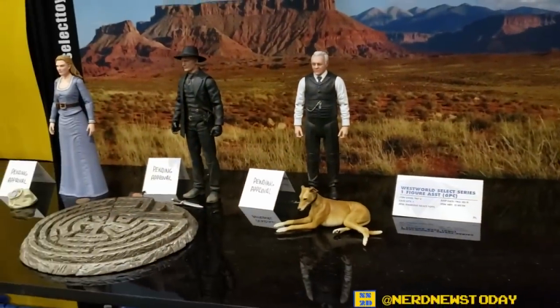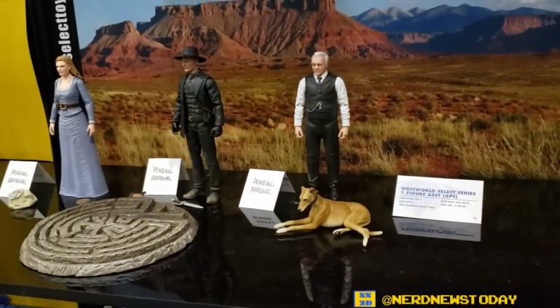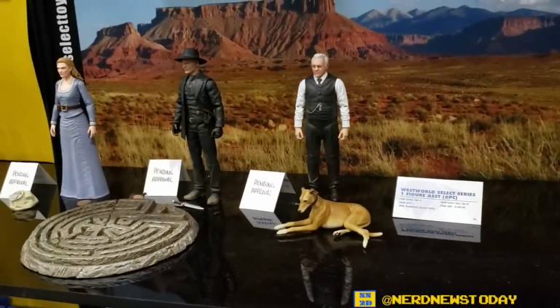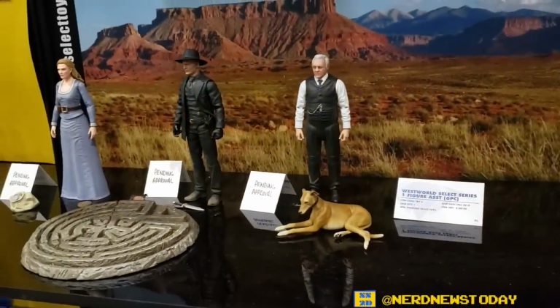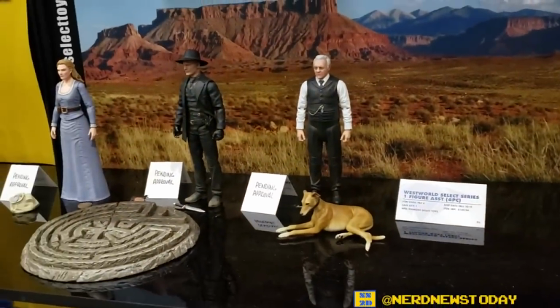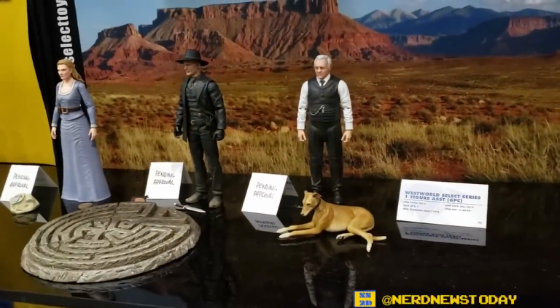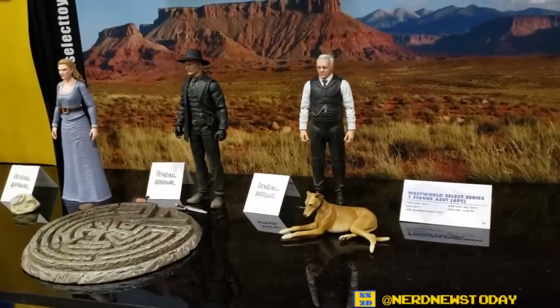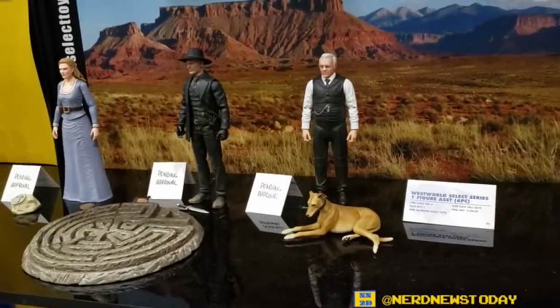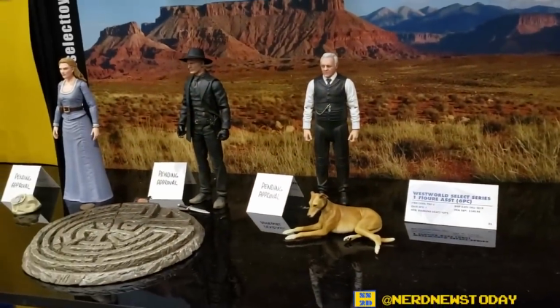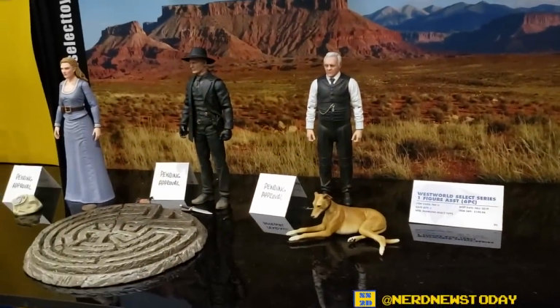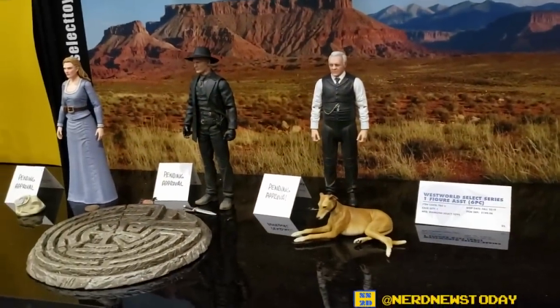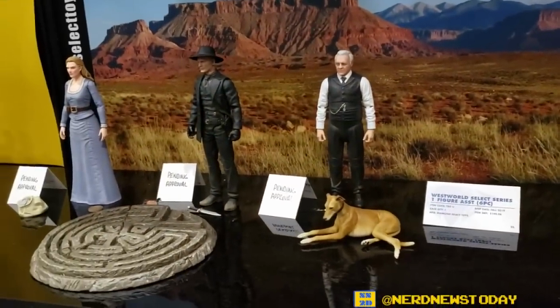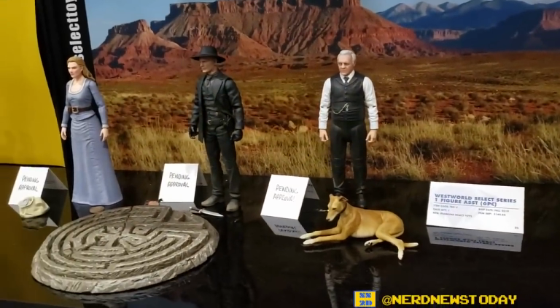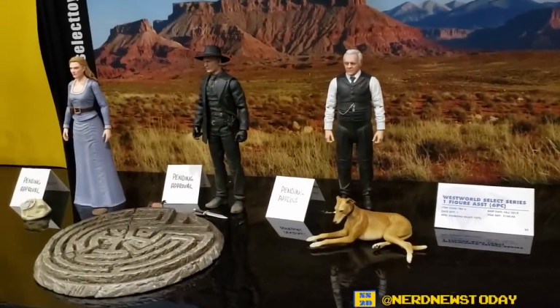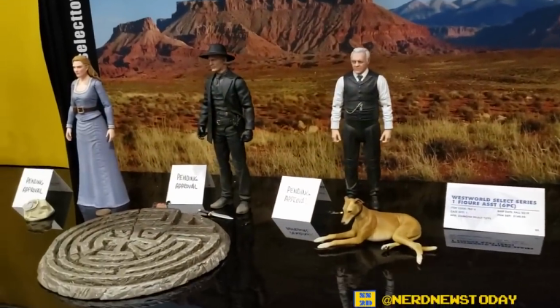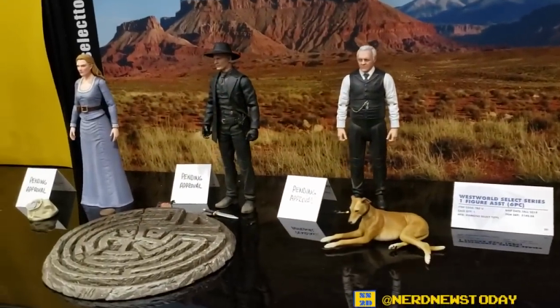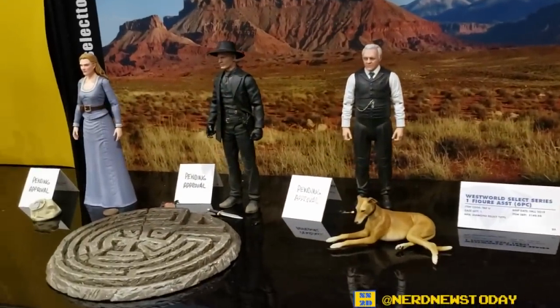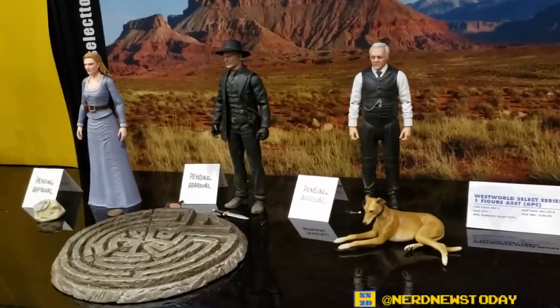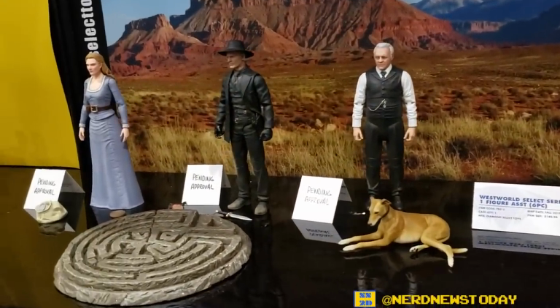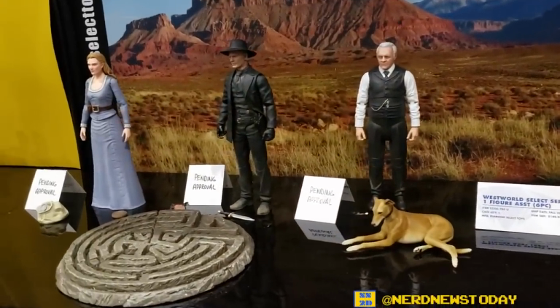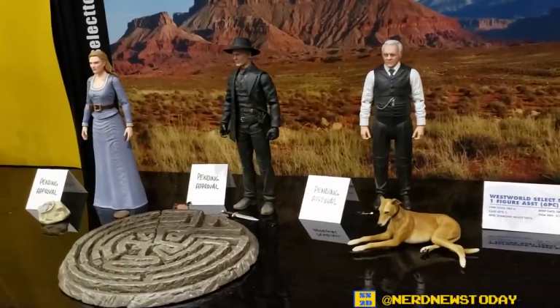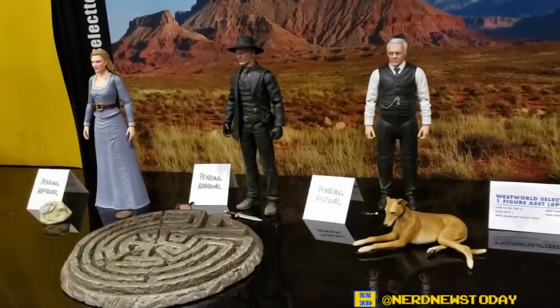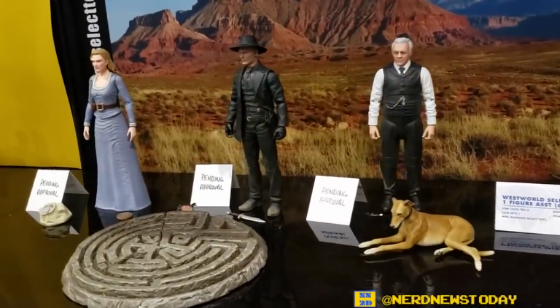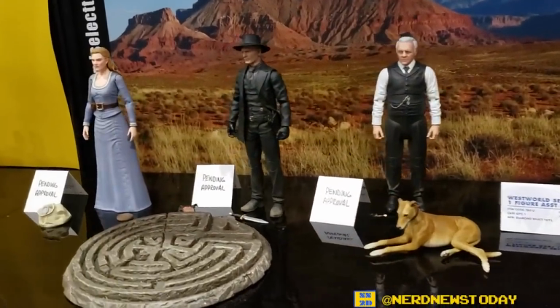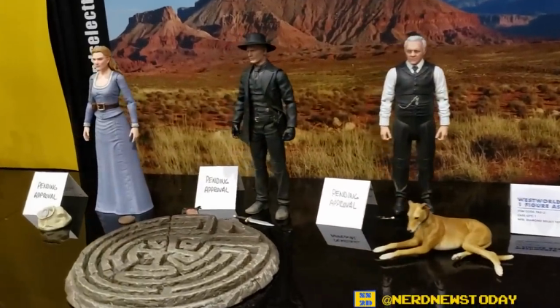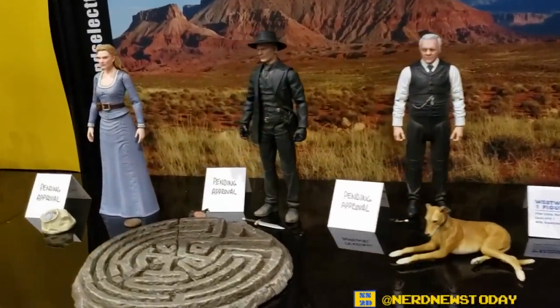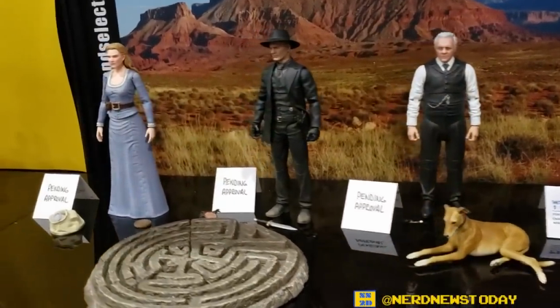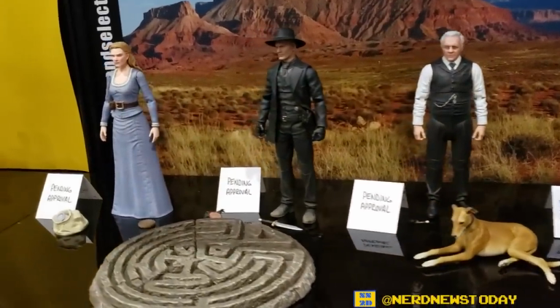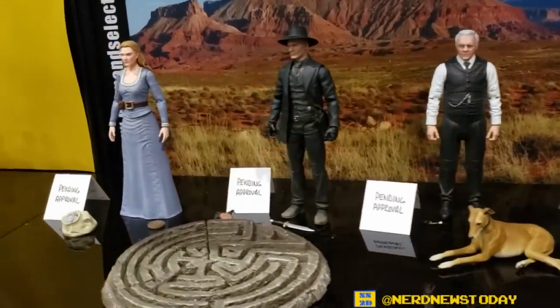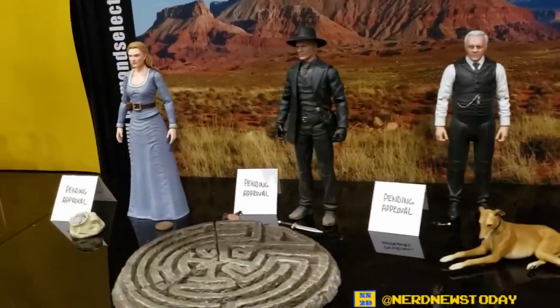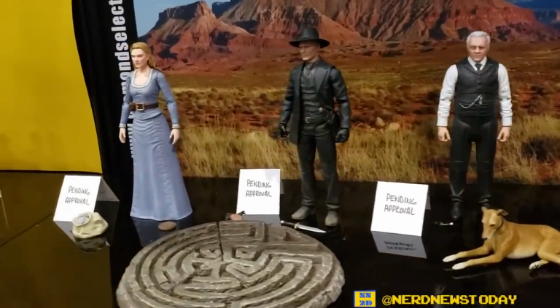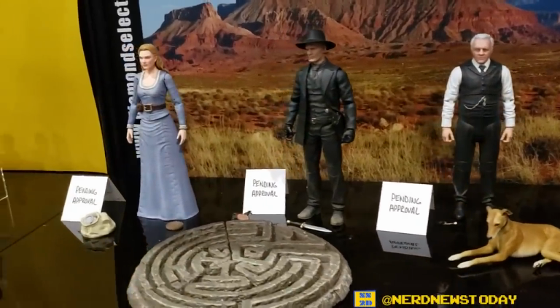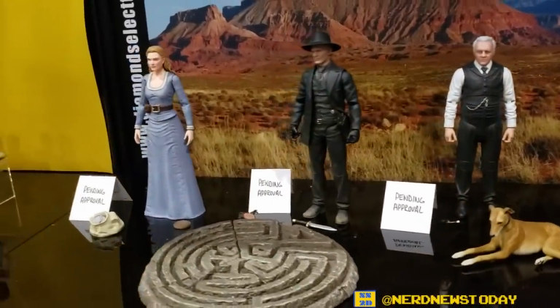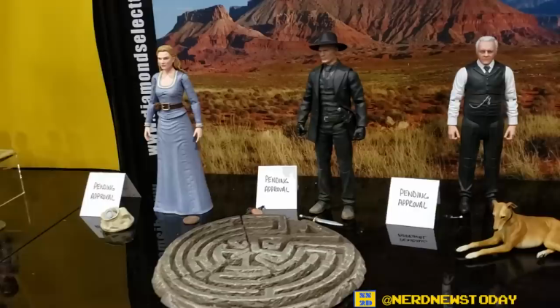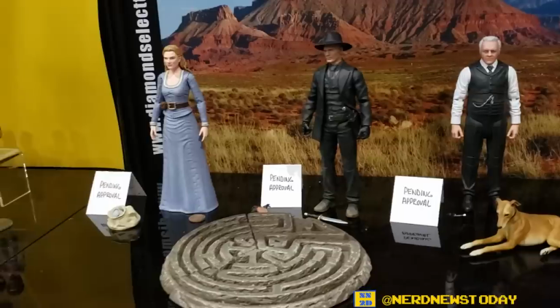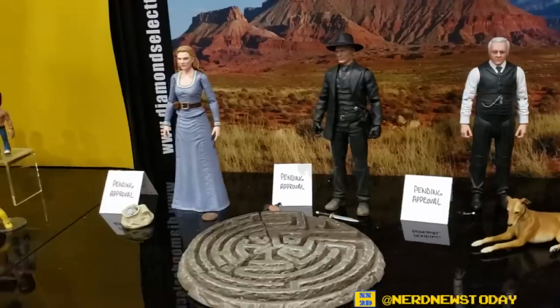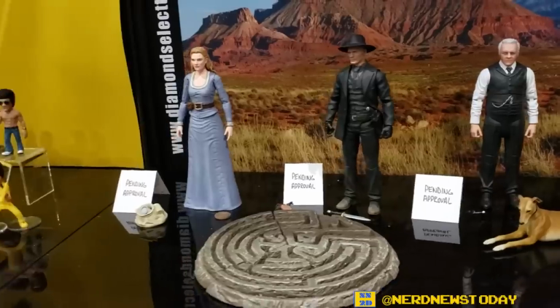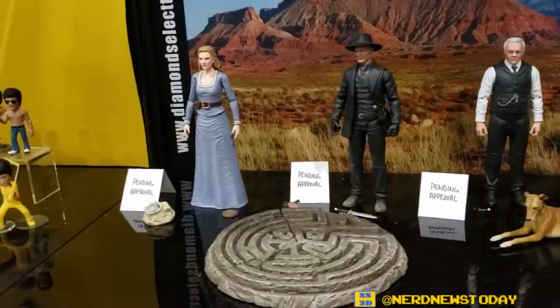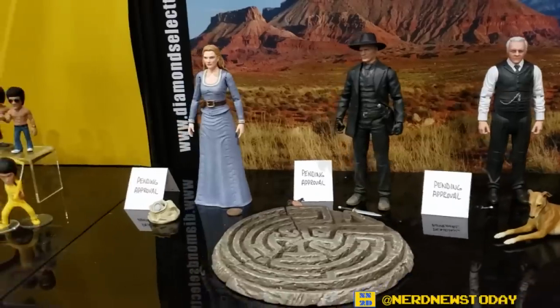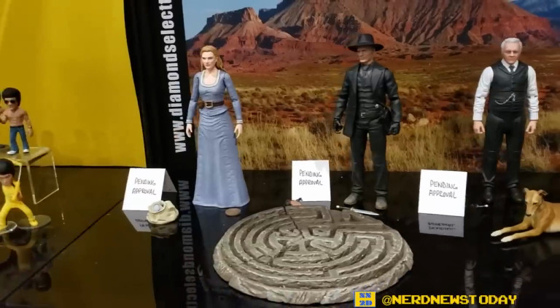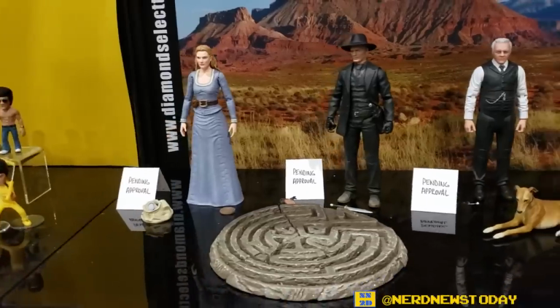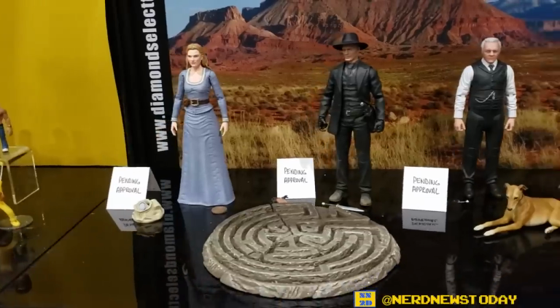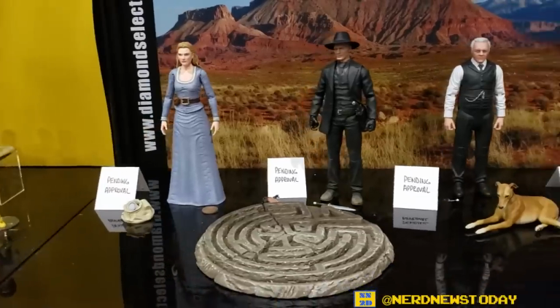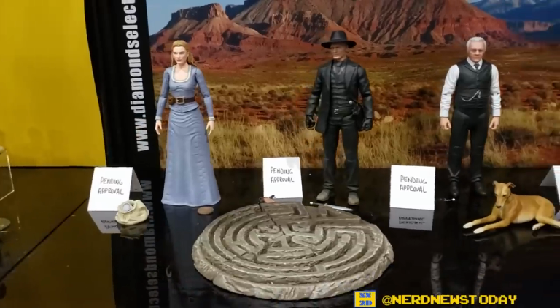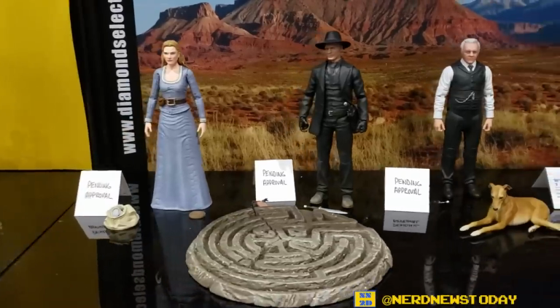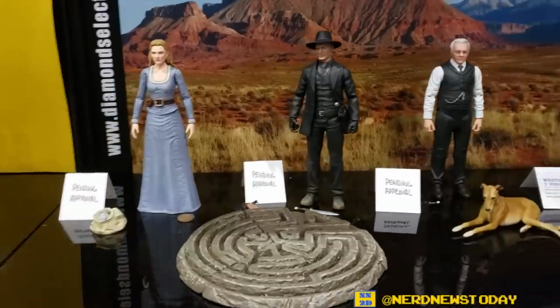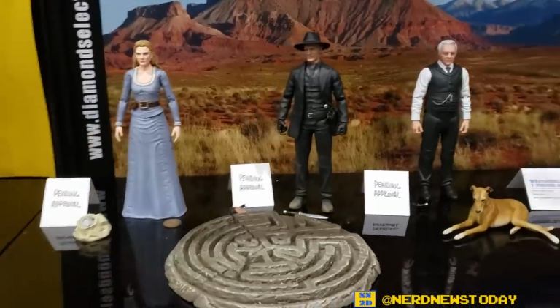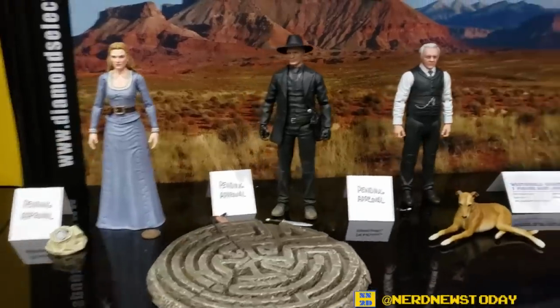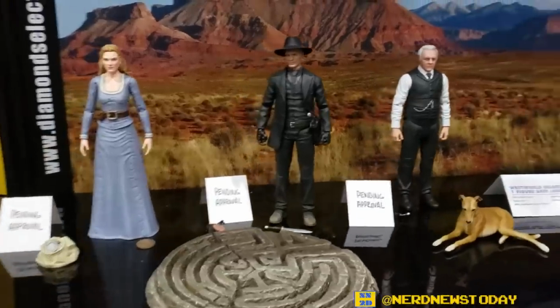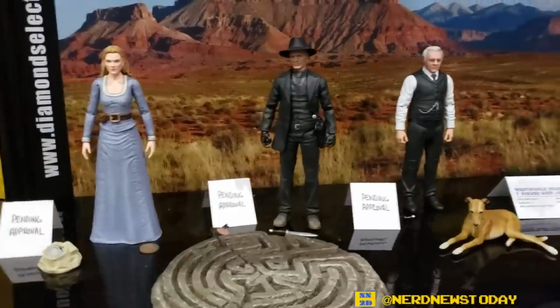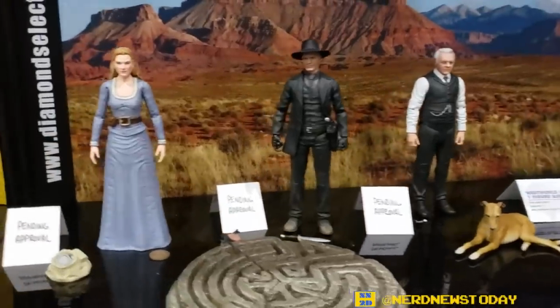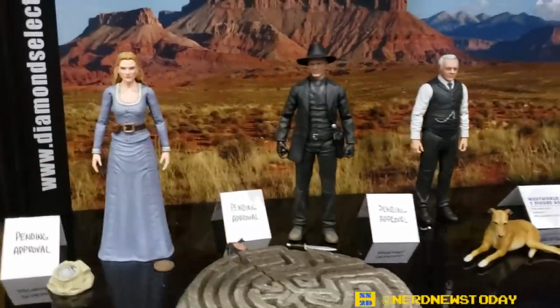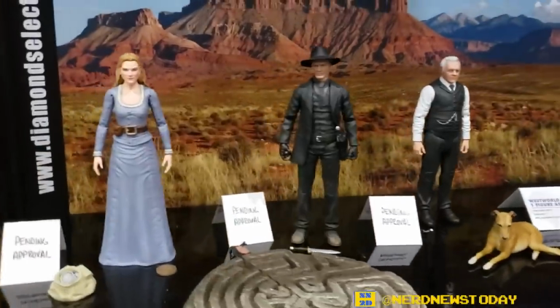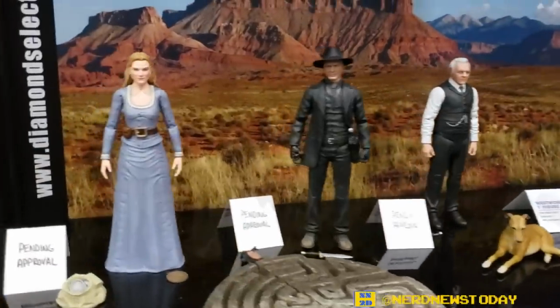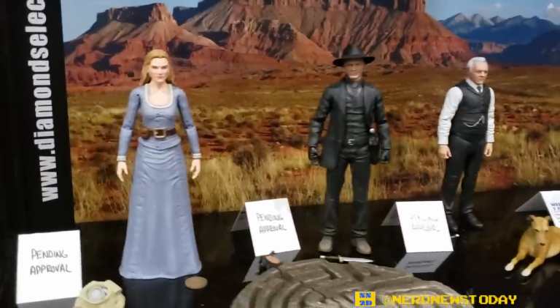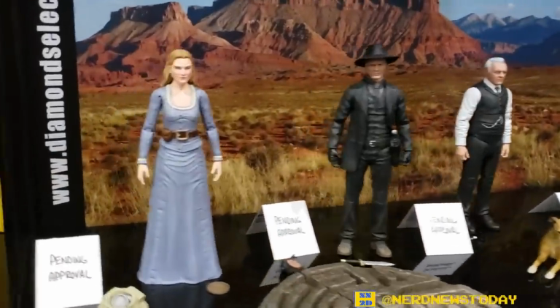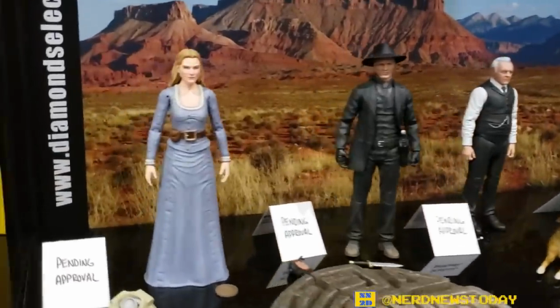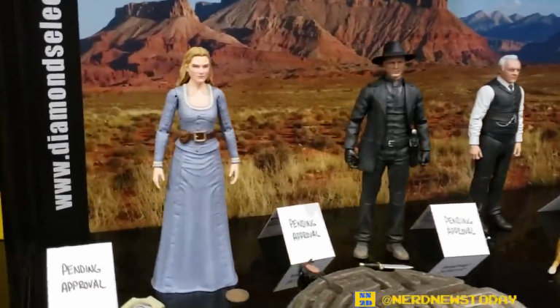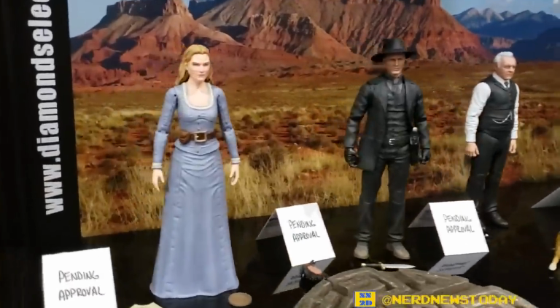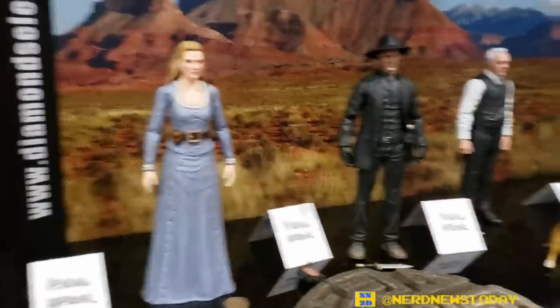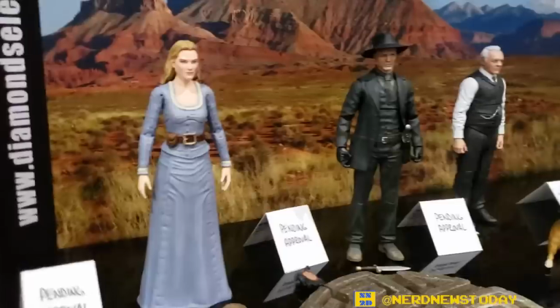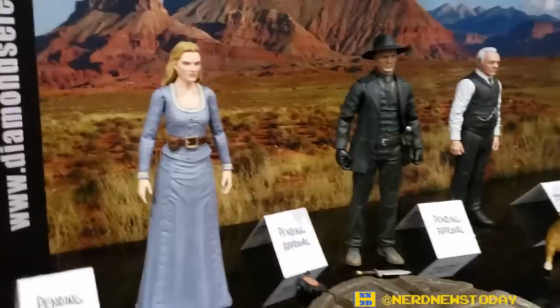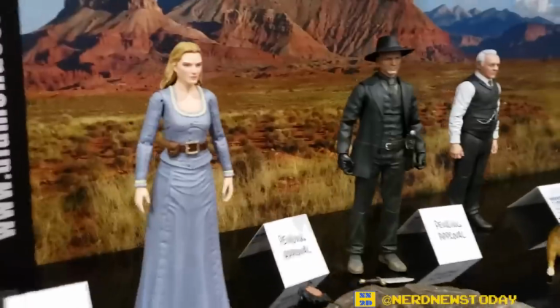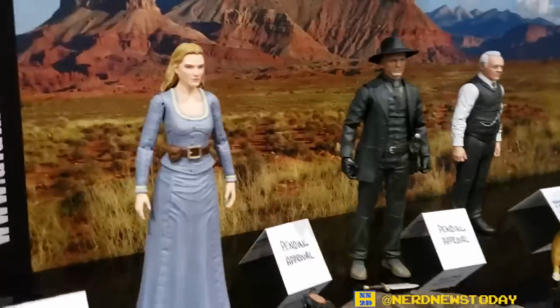Westworld — we're showing the action figures for the very first time, based on the HBO TV series. Looking at possibly a fall or winter release date for those.